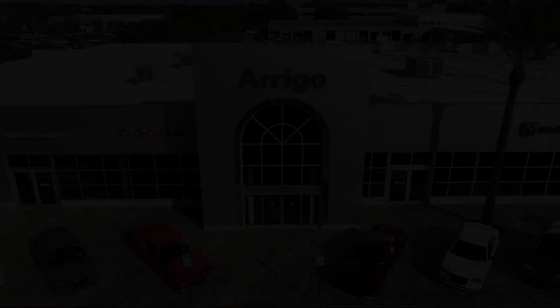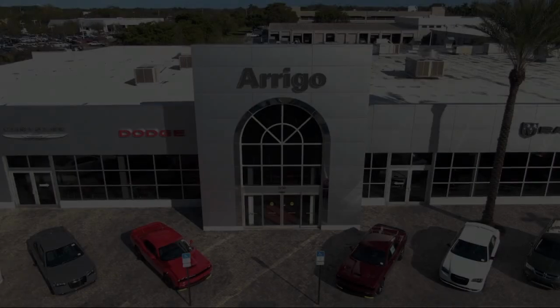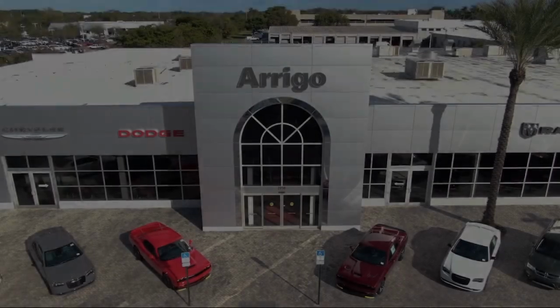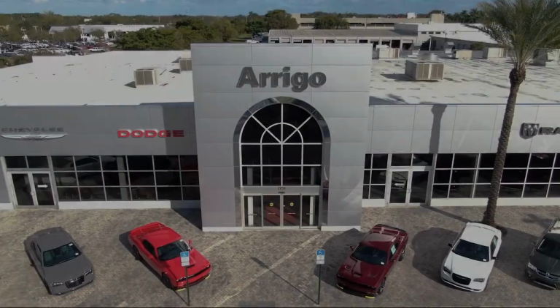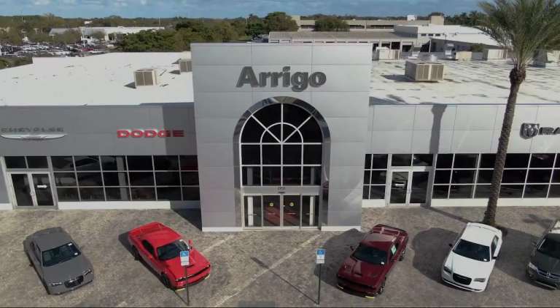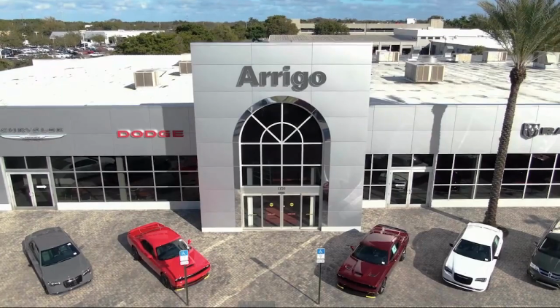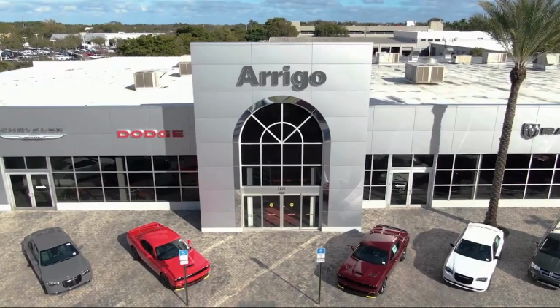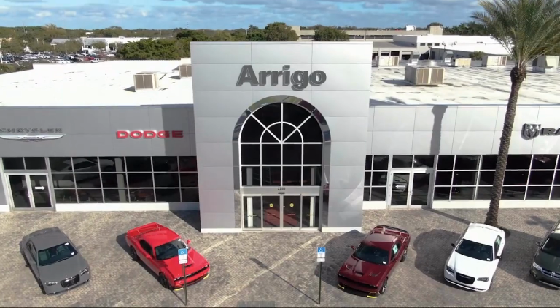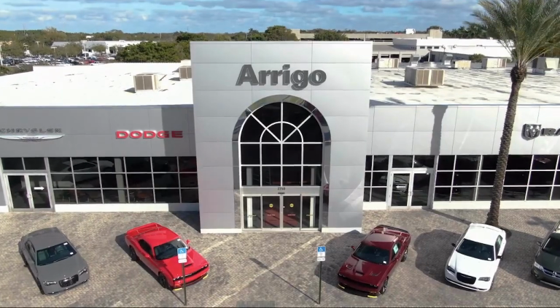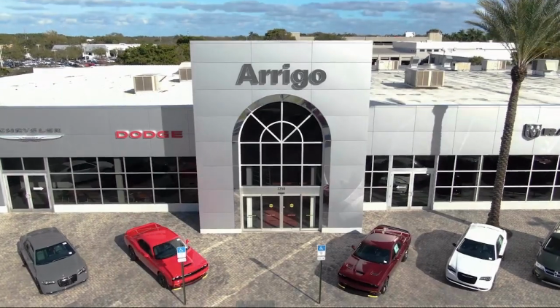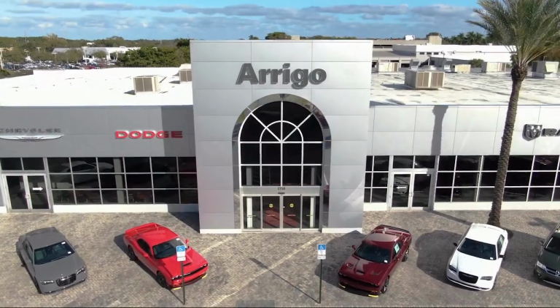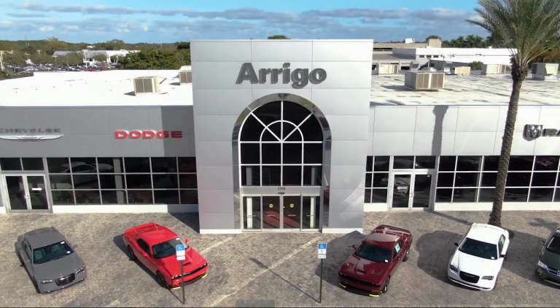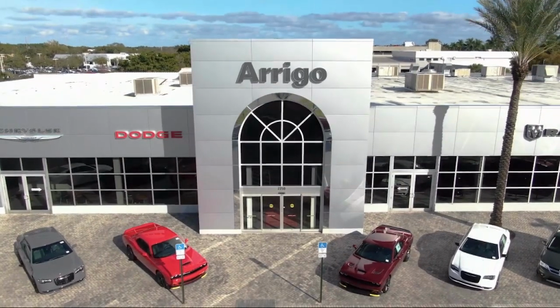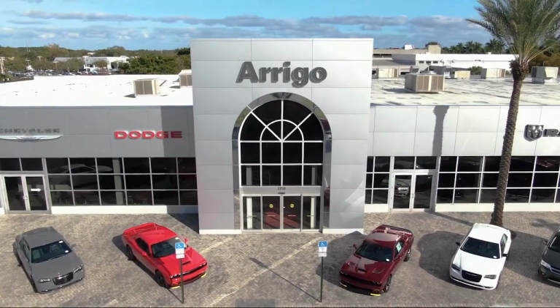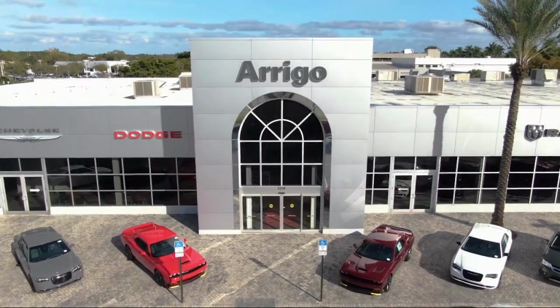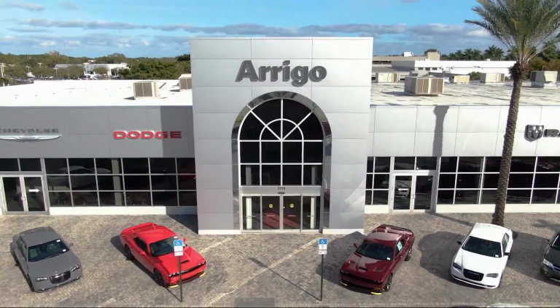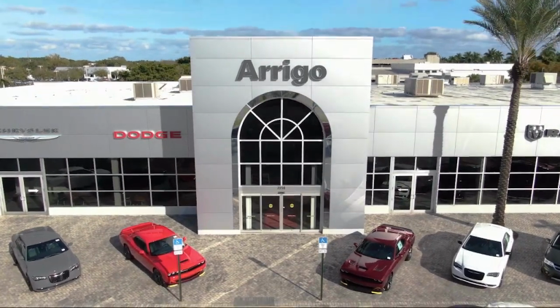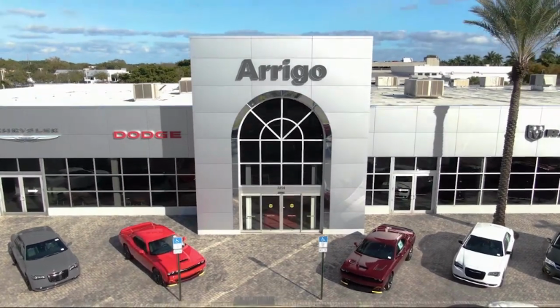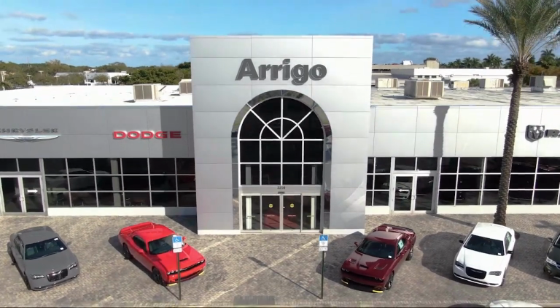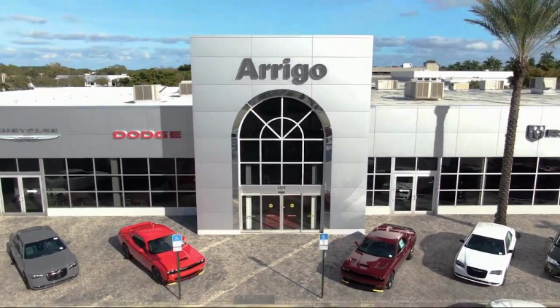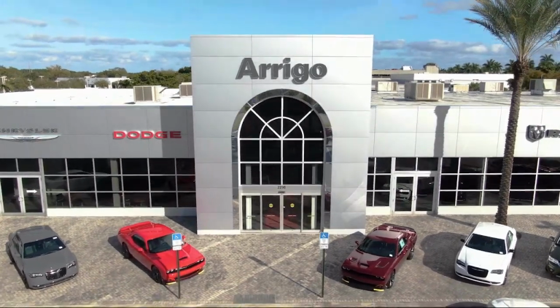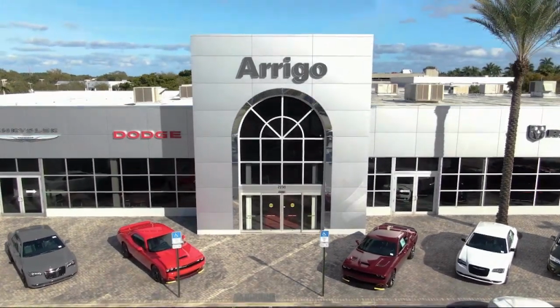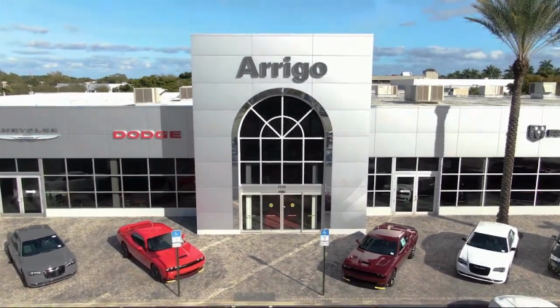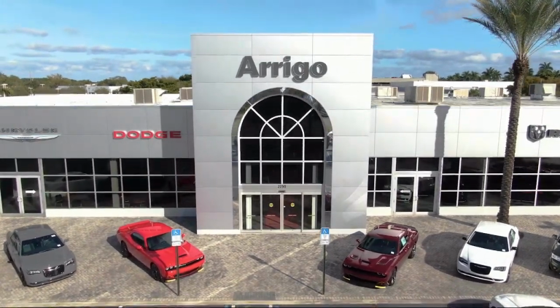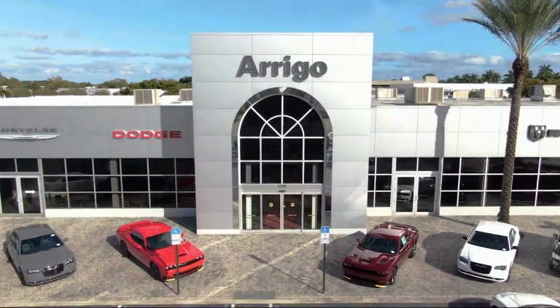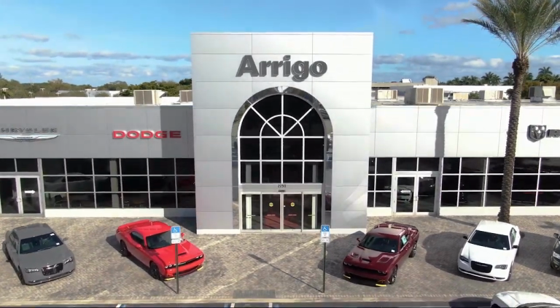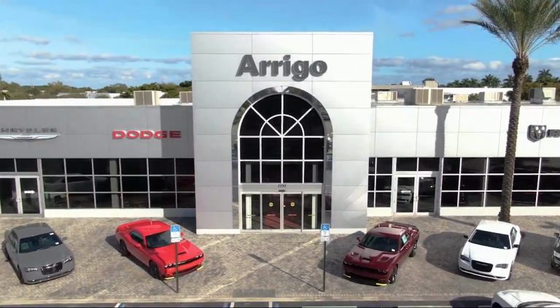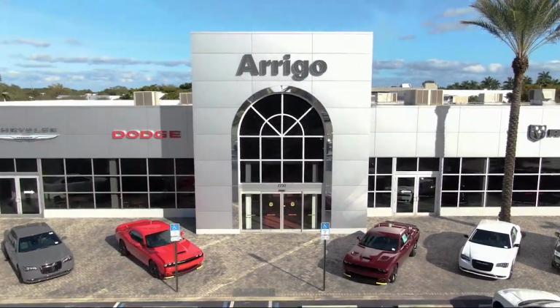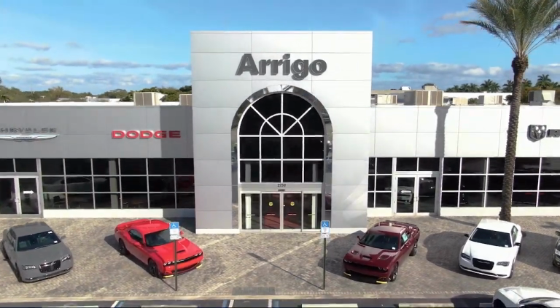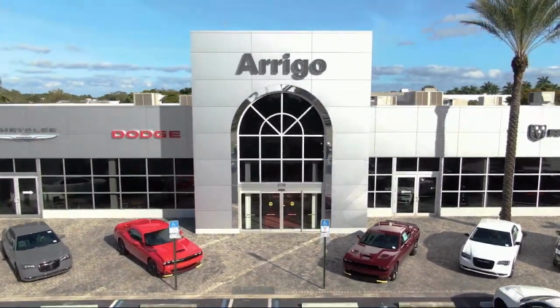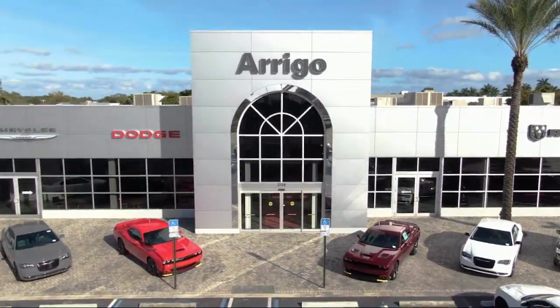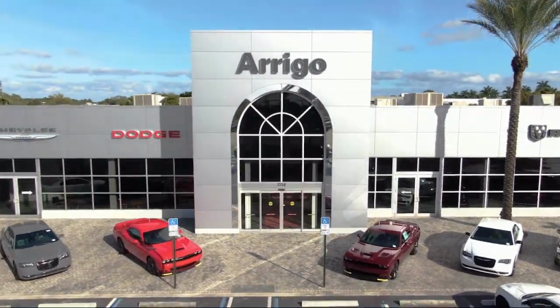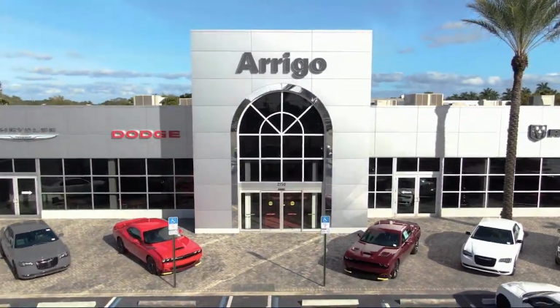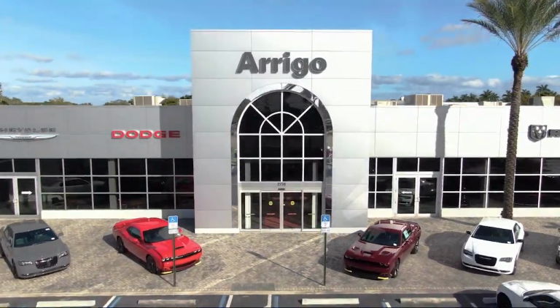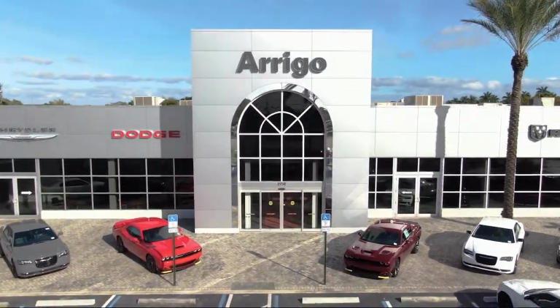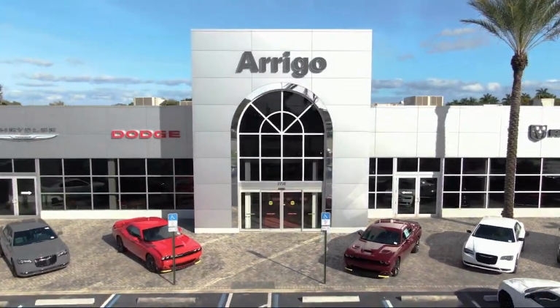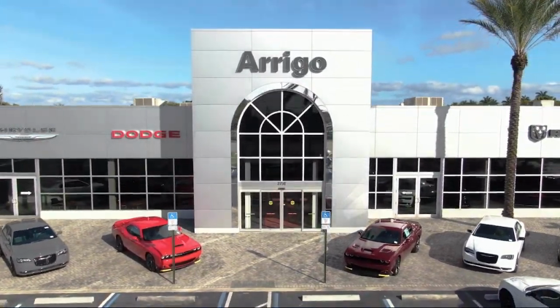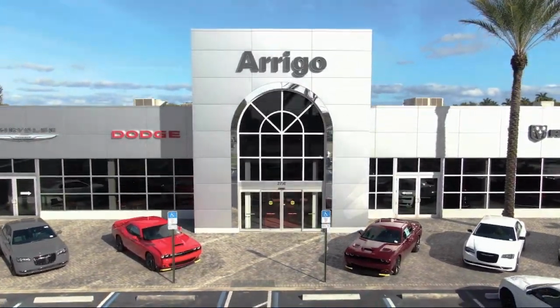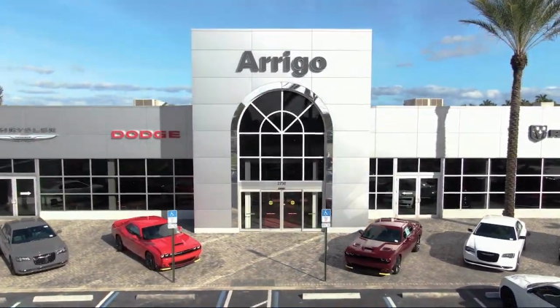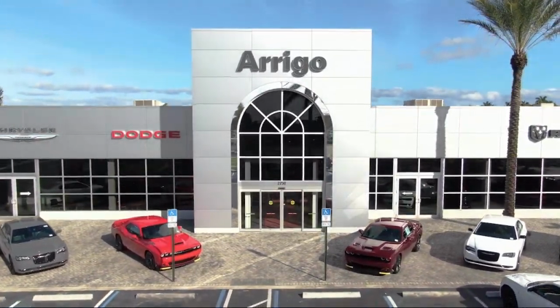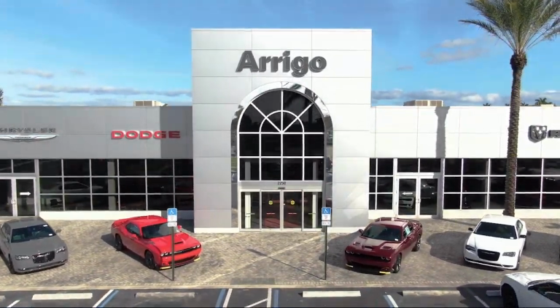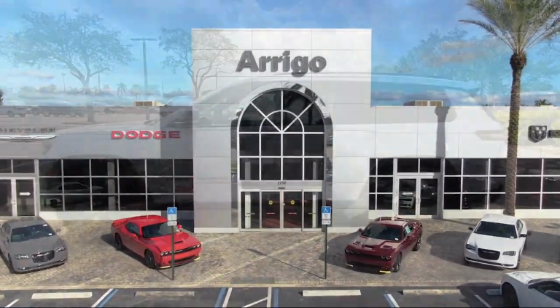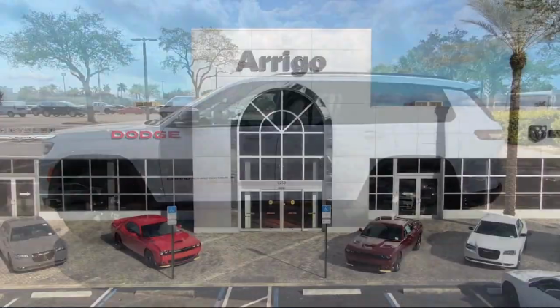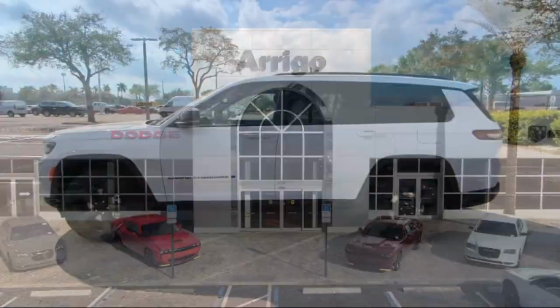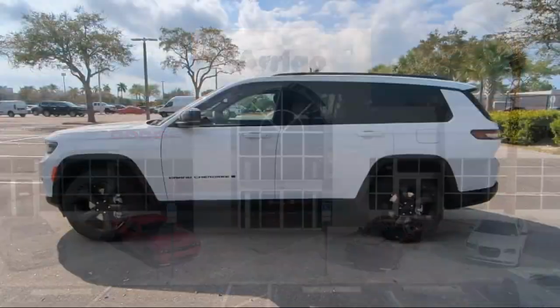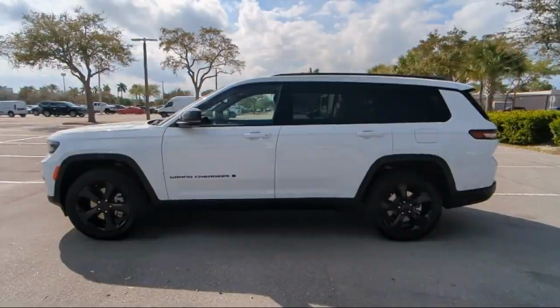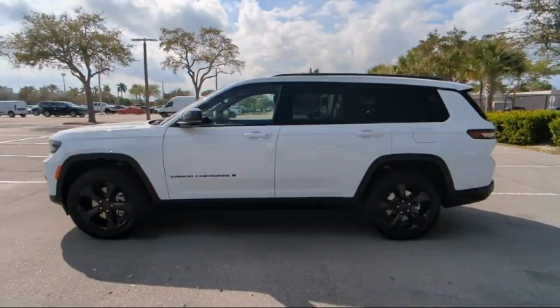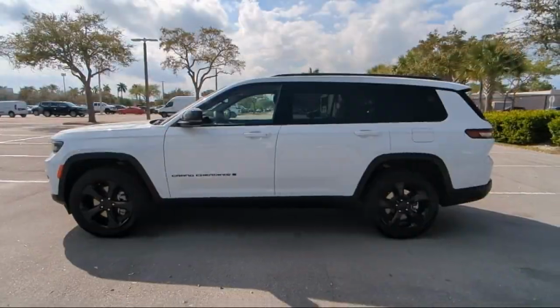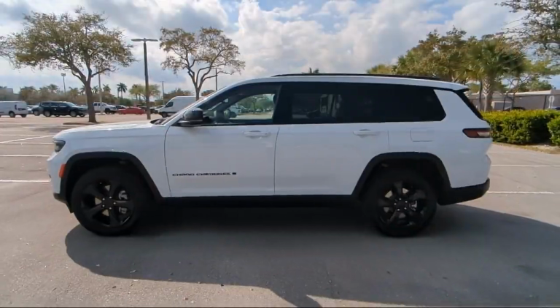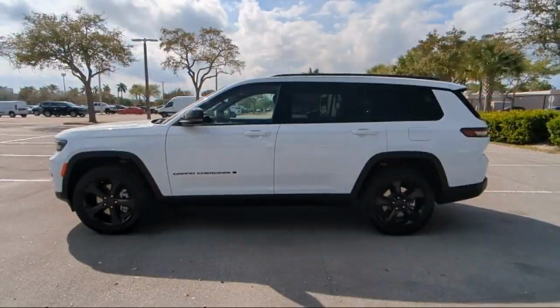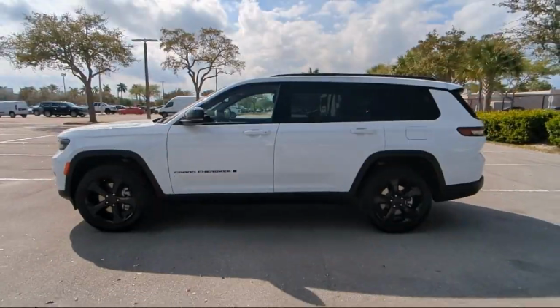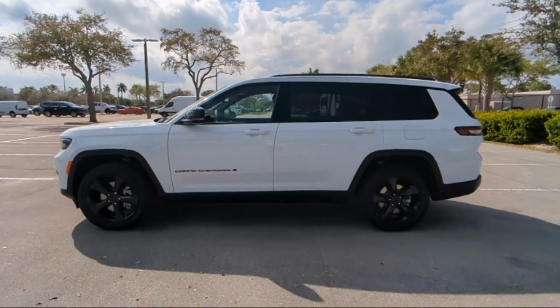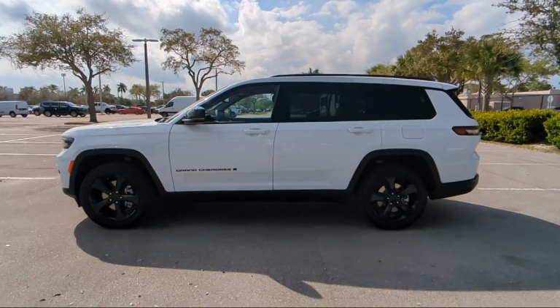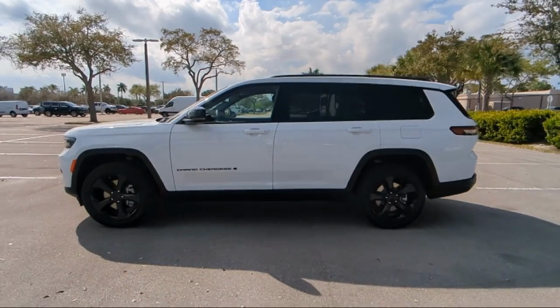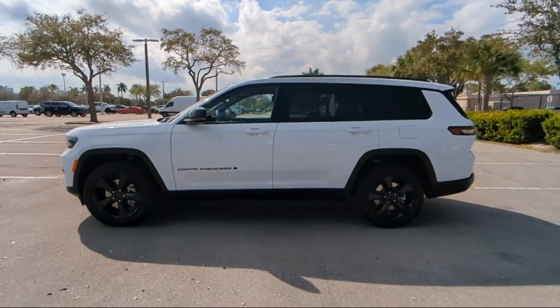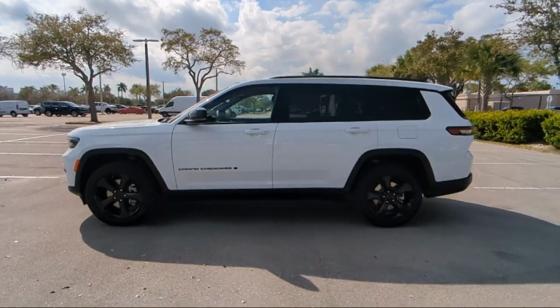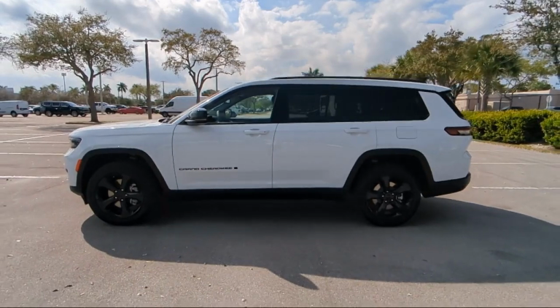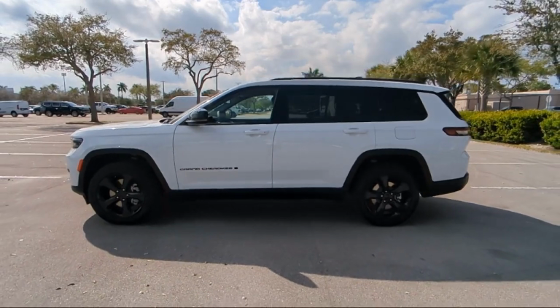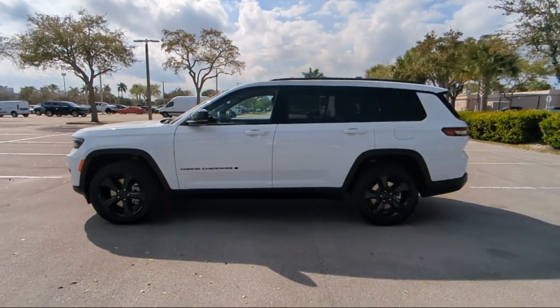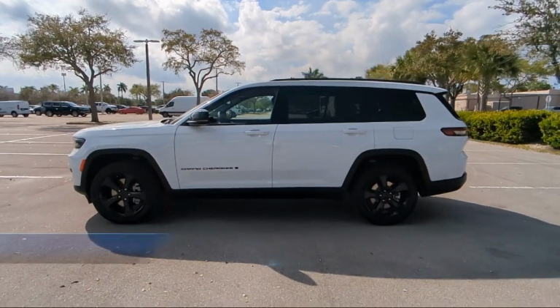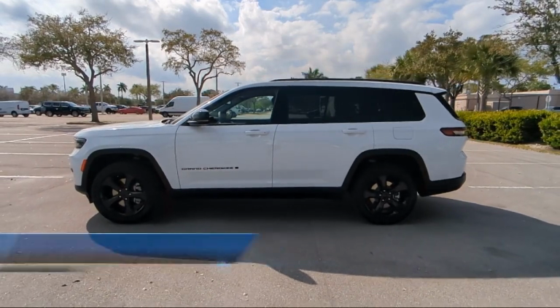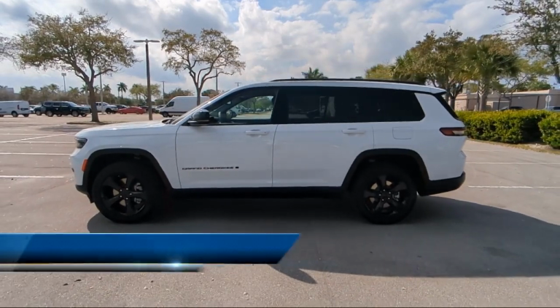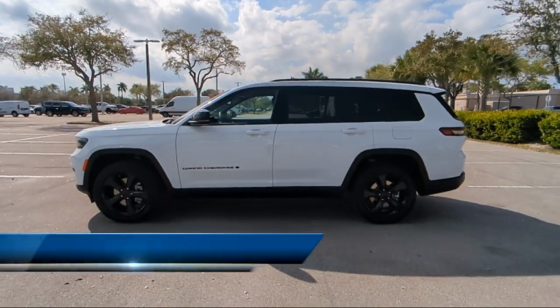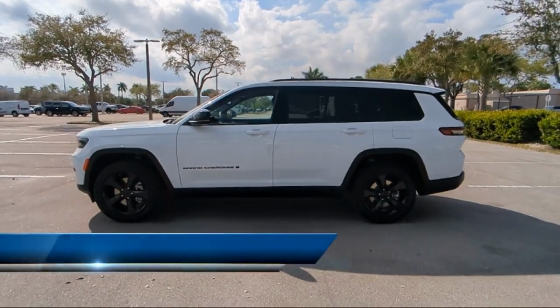Welcome to Arego Chrysler Dodge Jeep Ram Margate. Here's a look at another one of our great vehicles for sale.